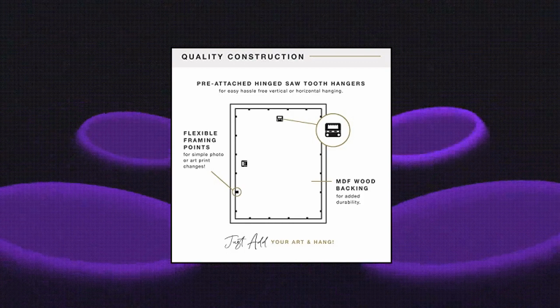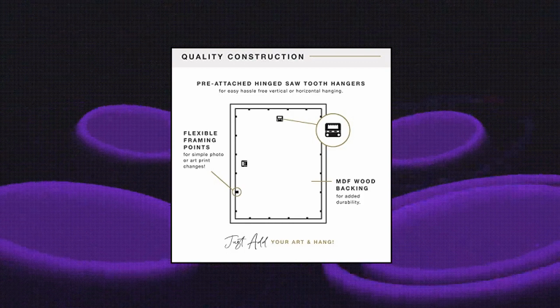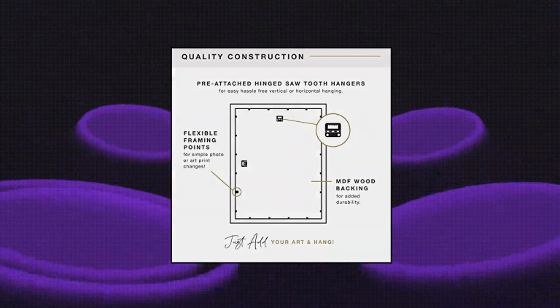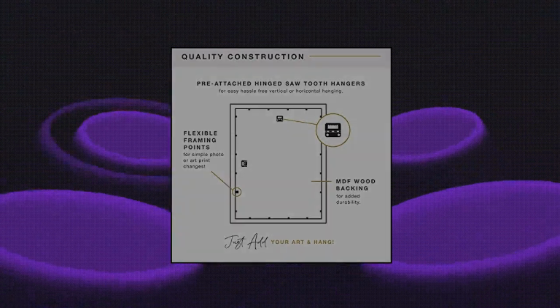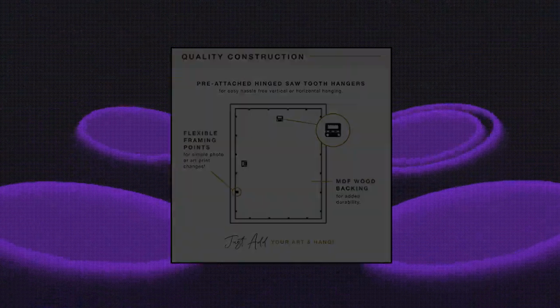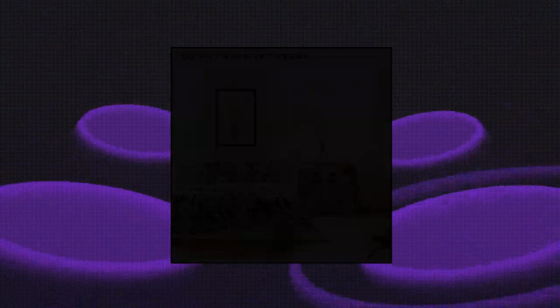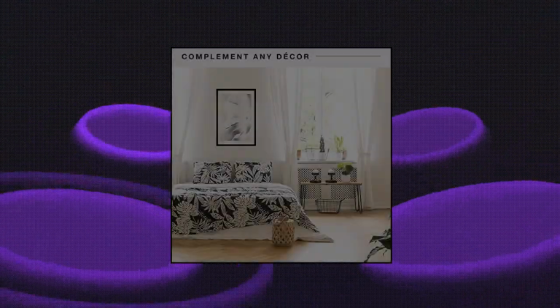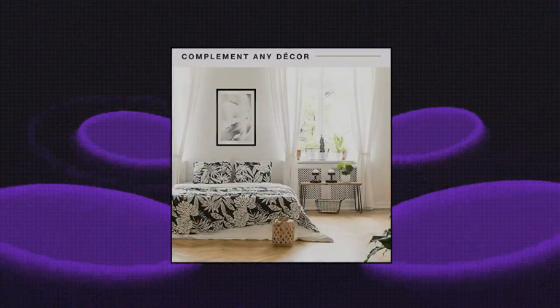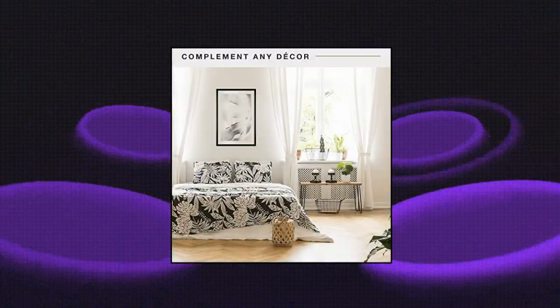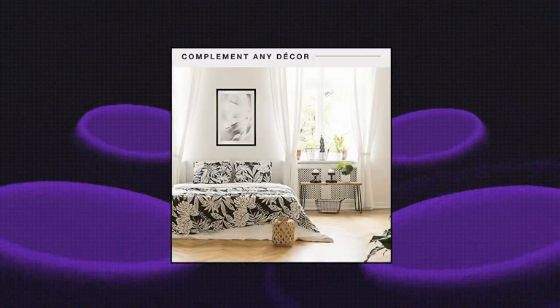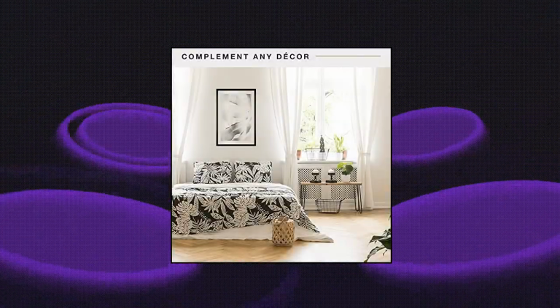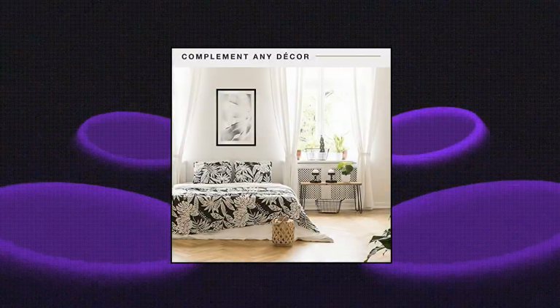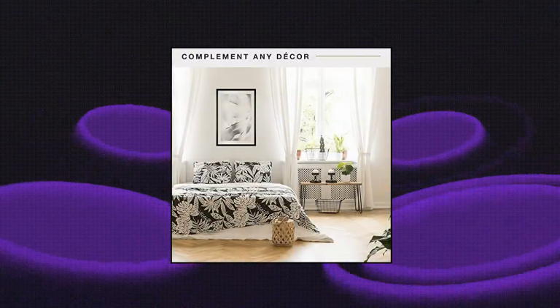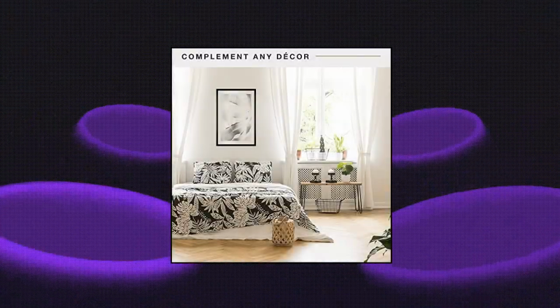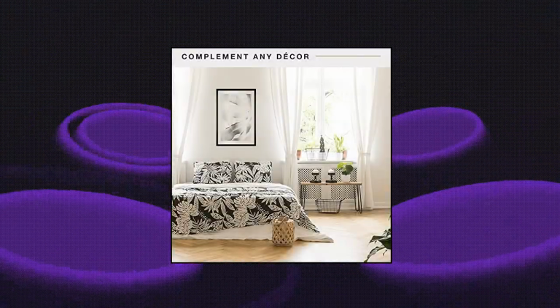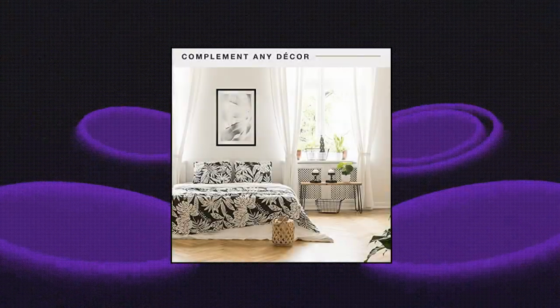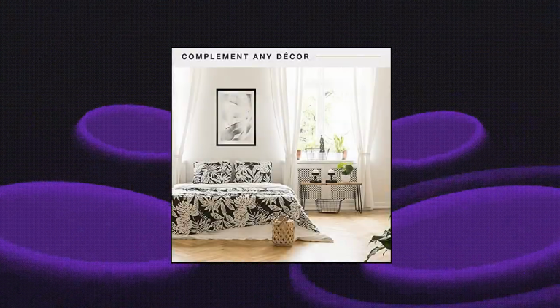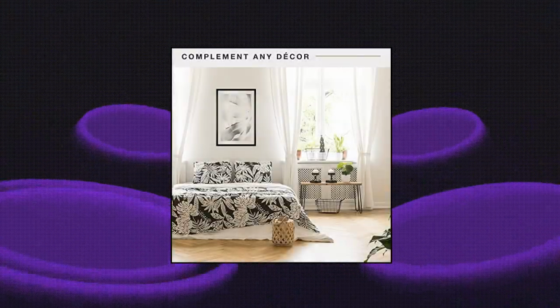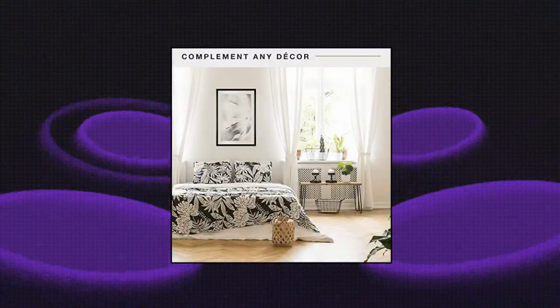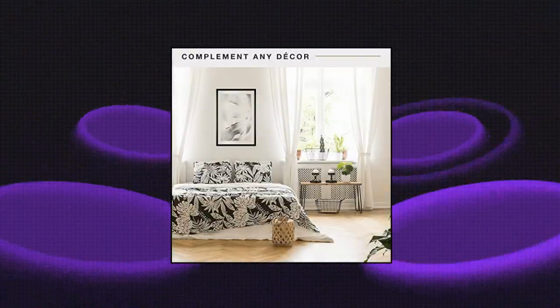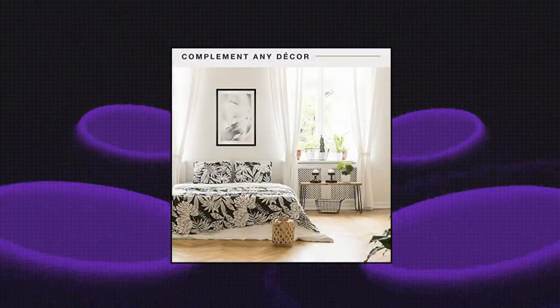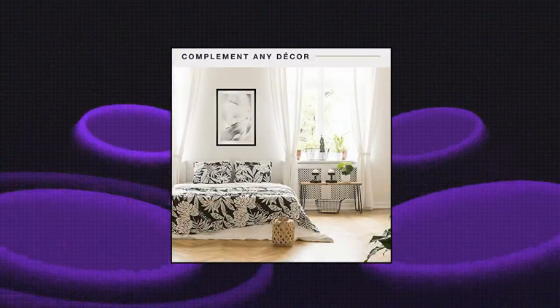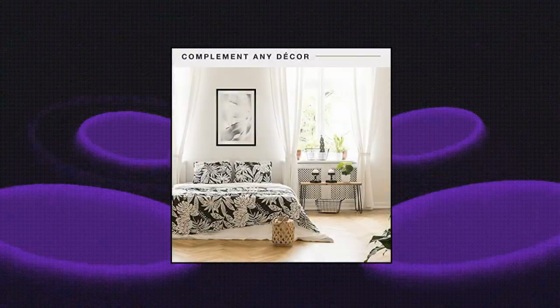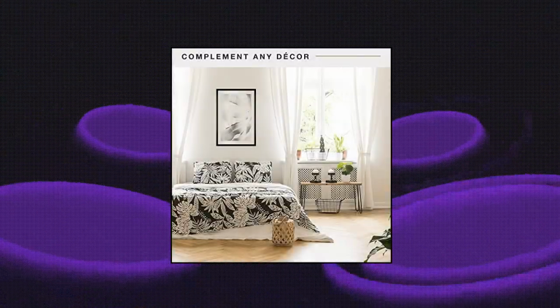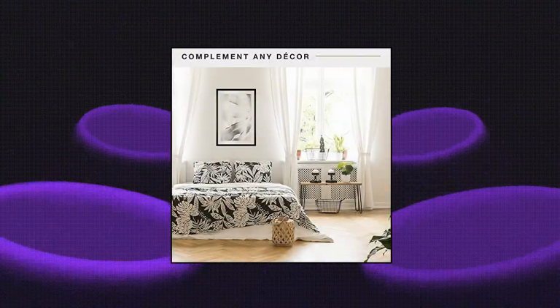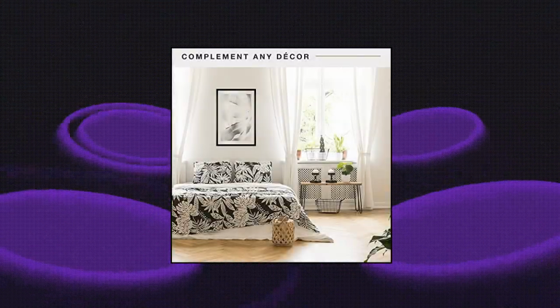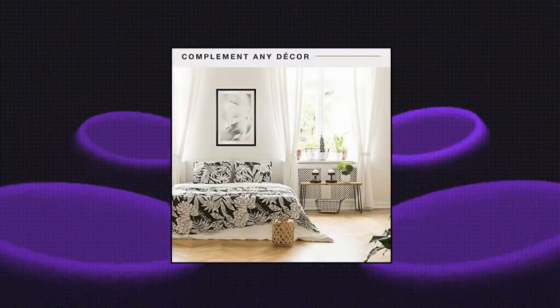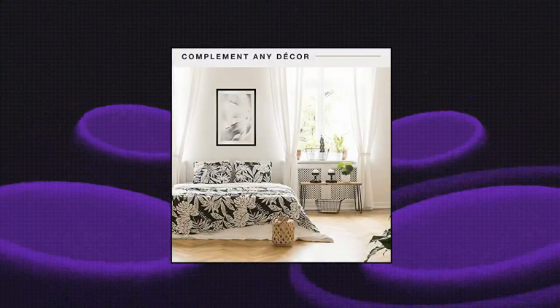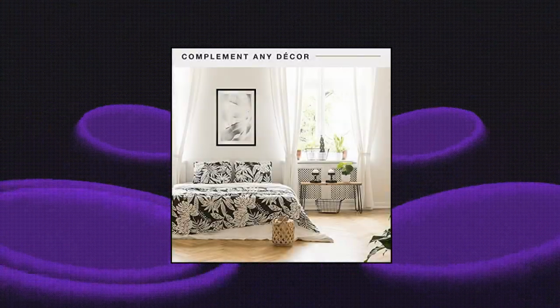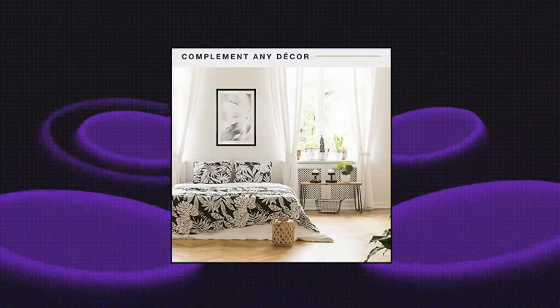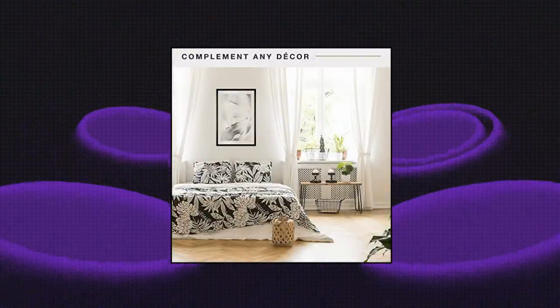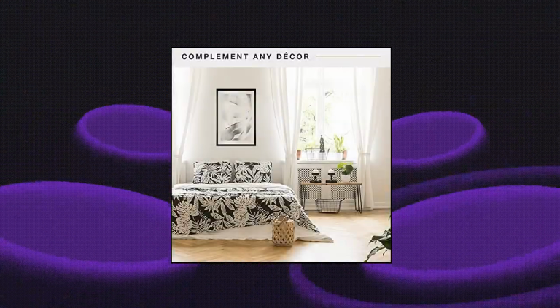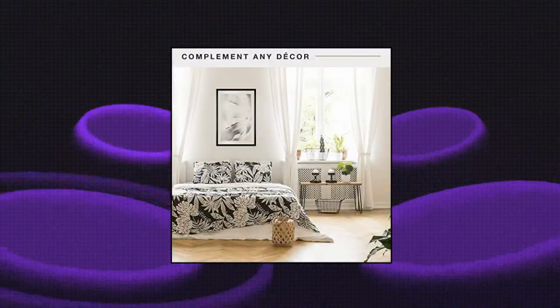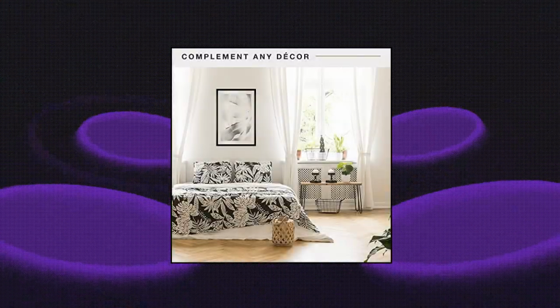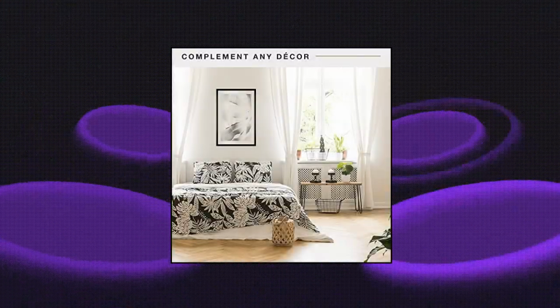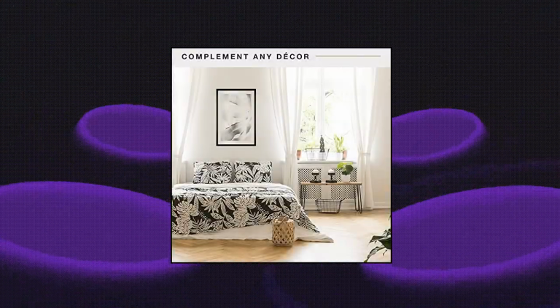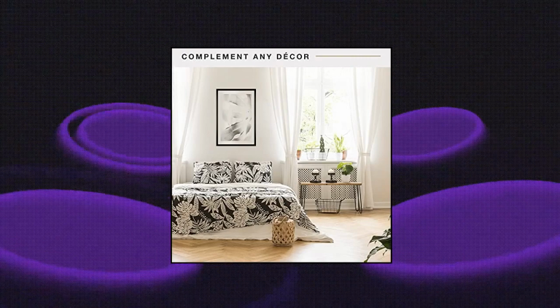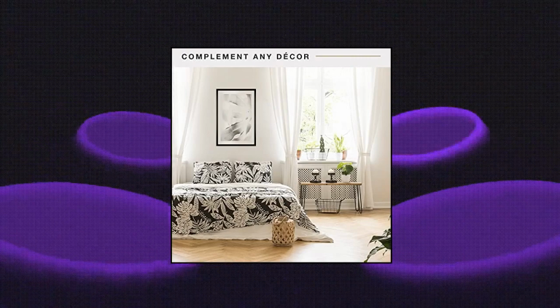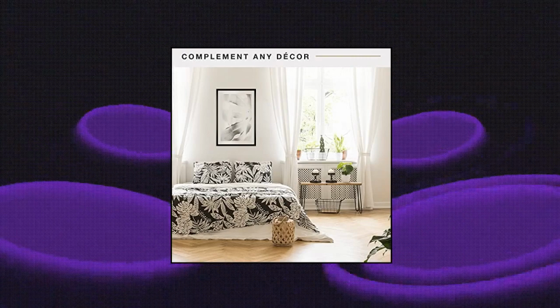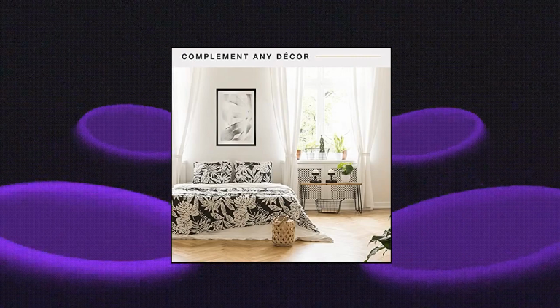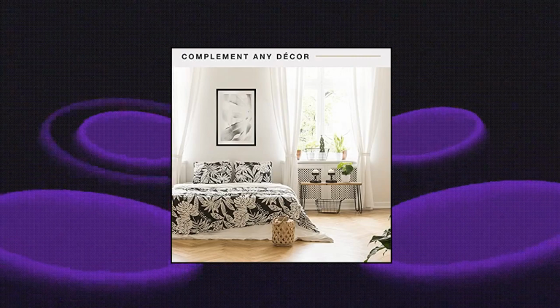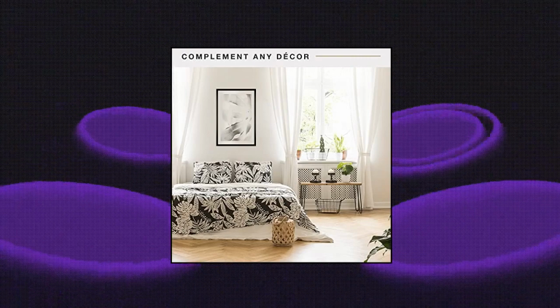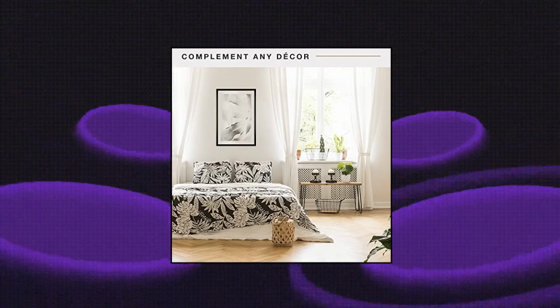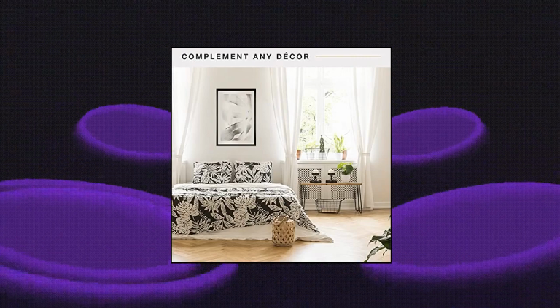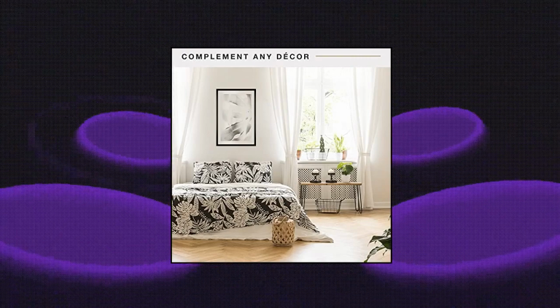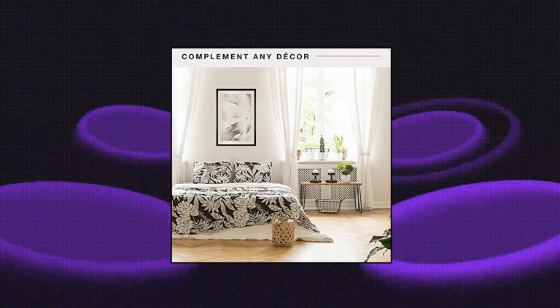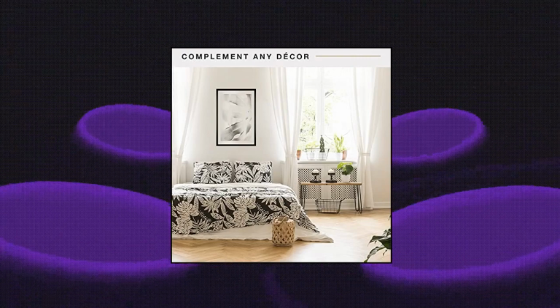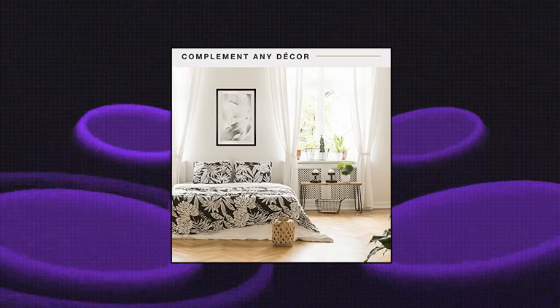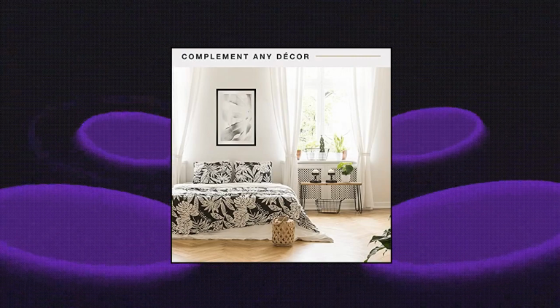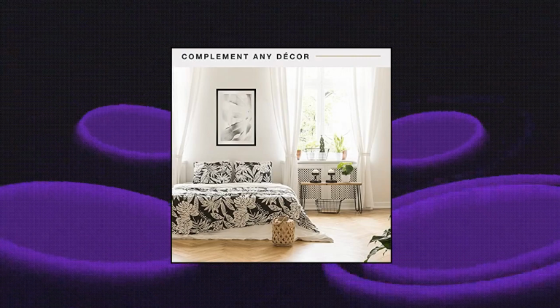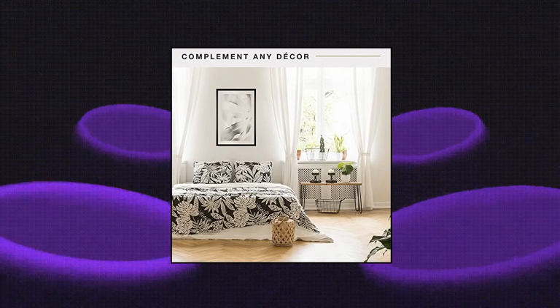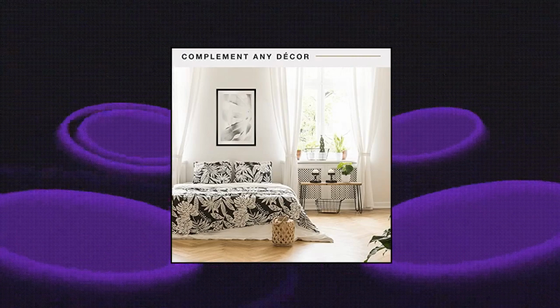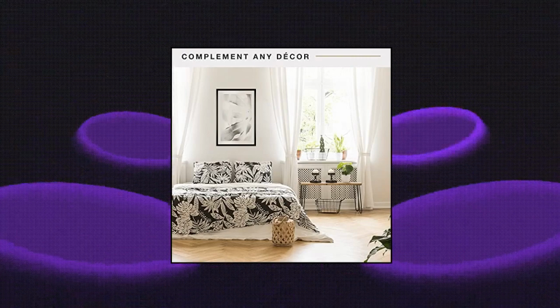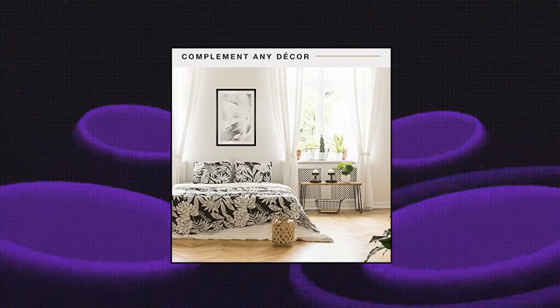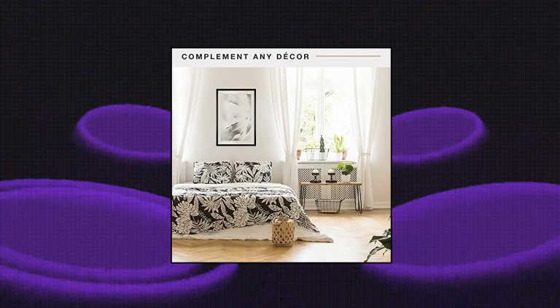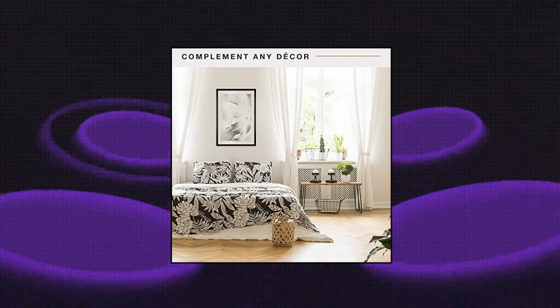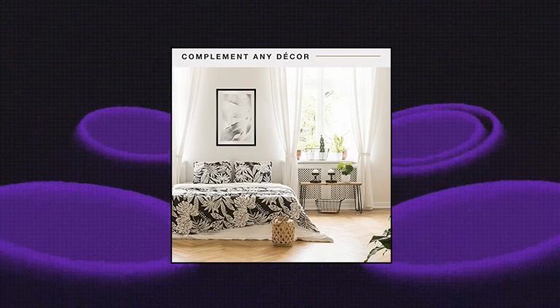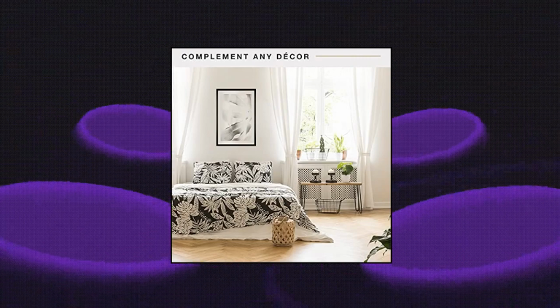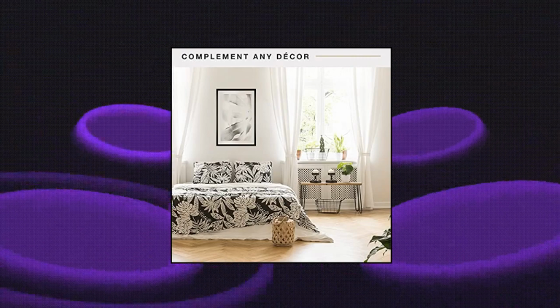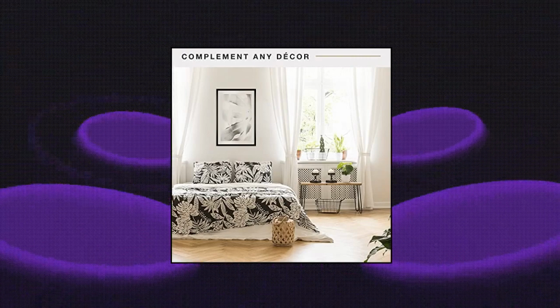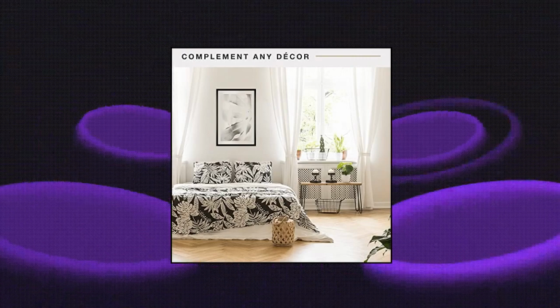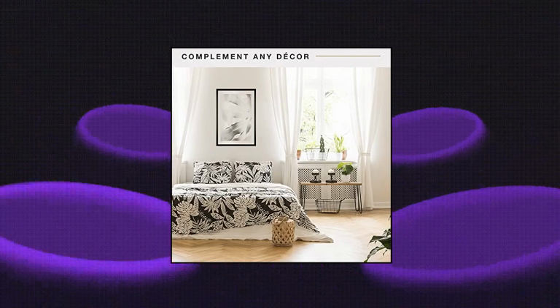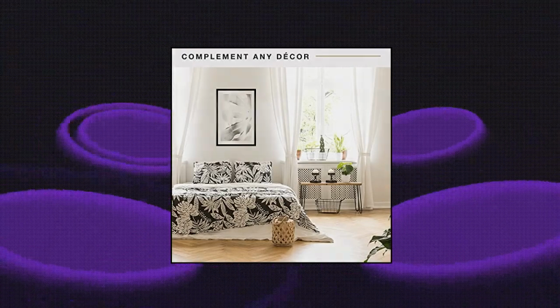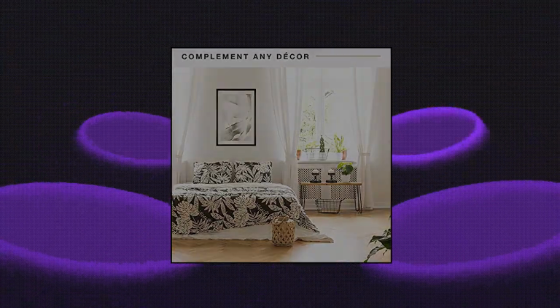Easy to use: includes pre-attached sawtooth hangers for vertical or horizontal hanging. Just add your artwork and hang.